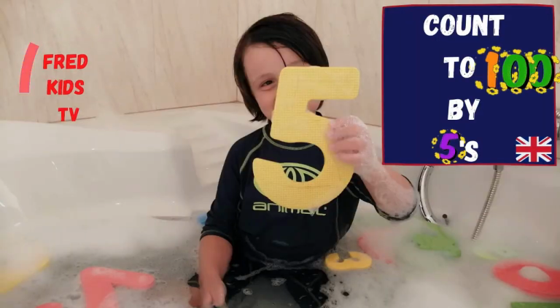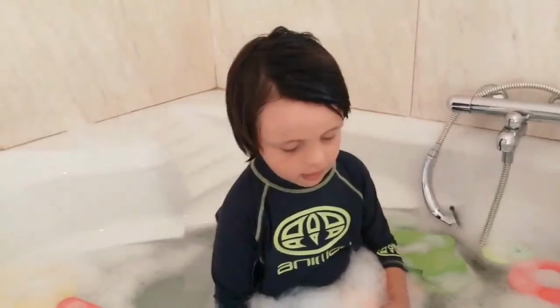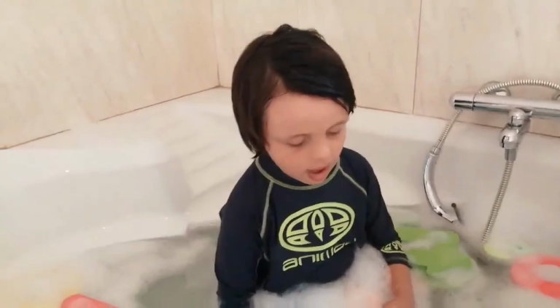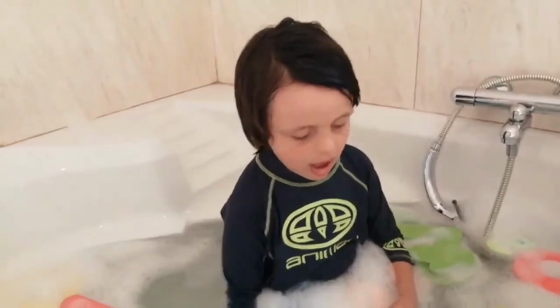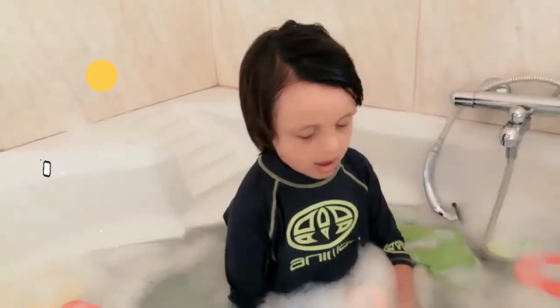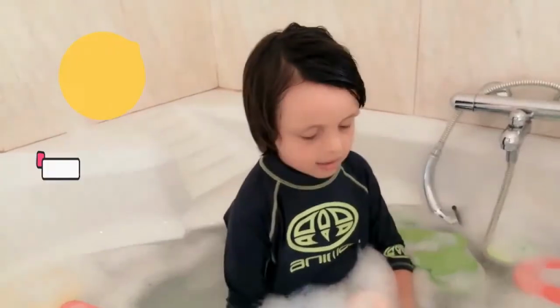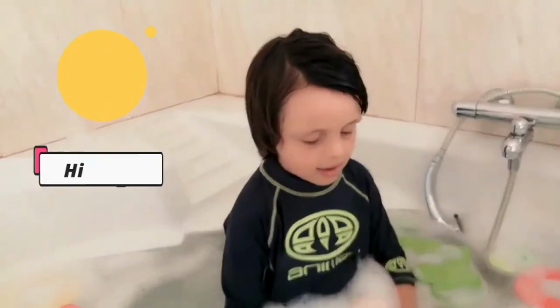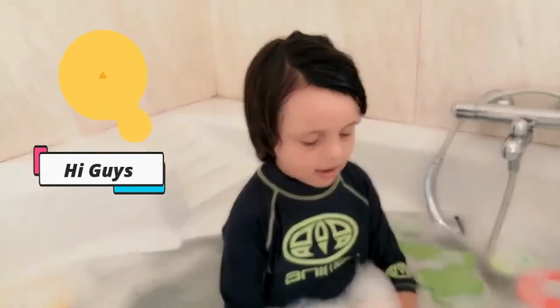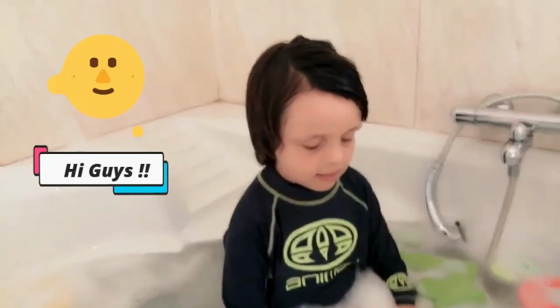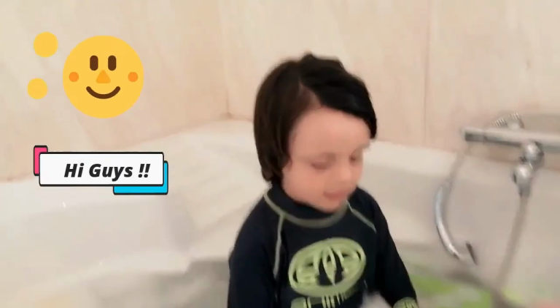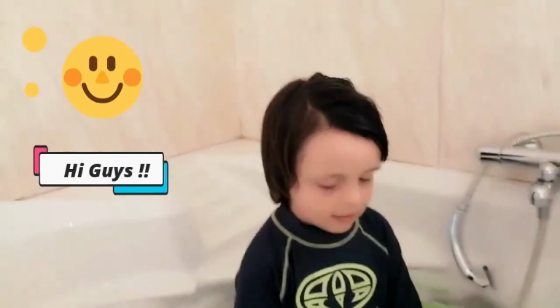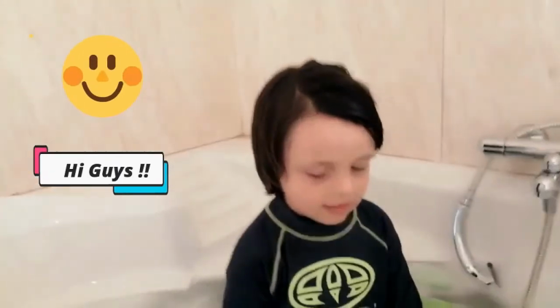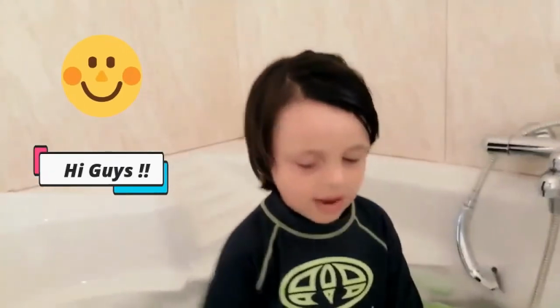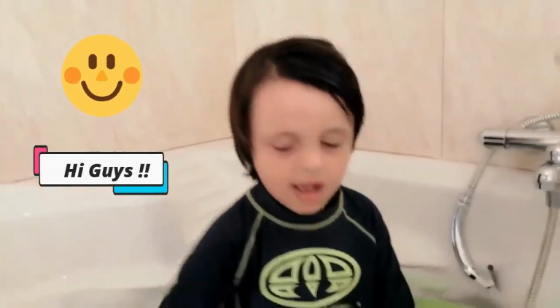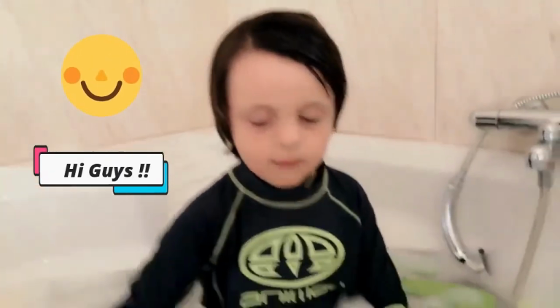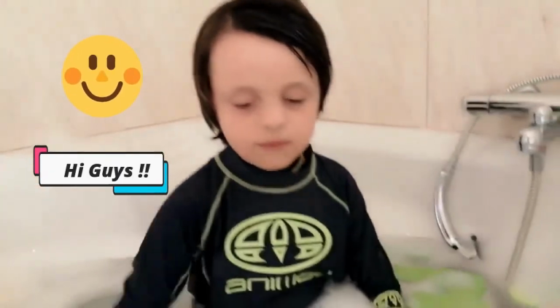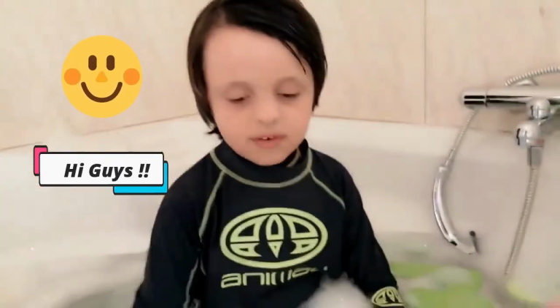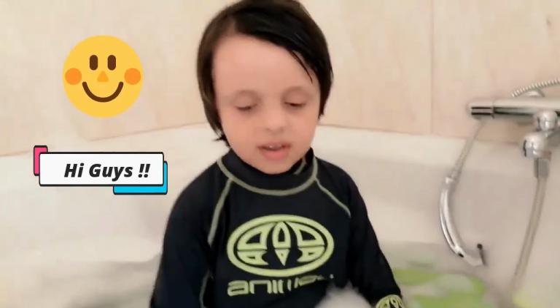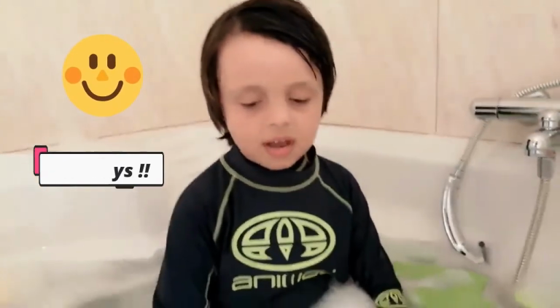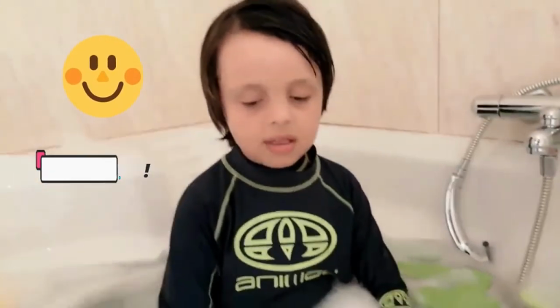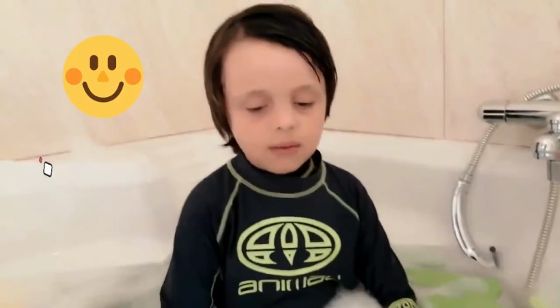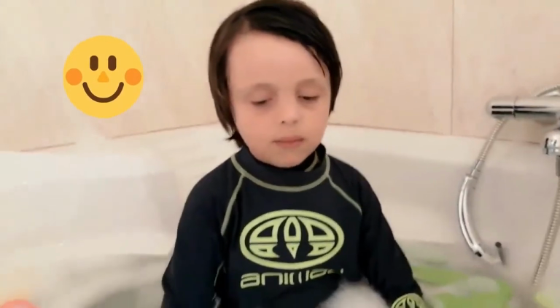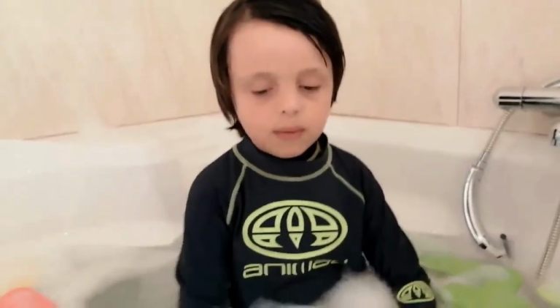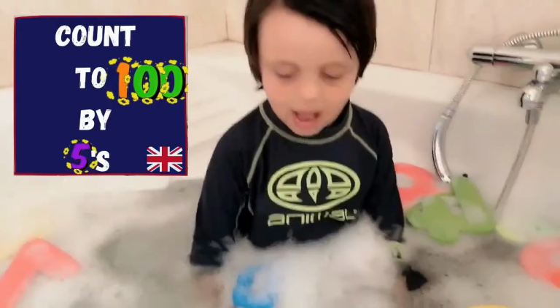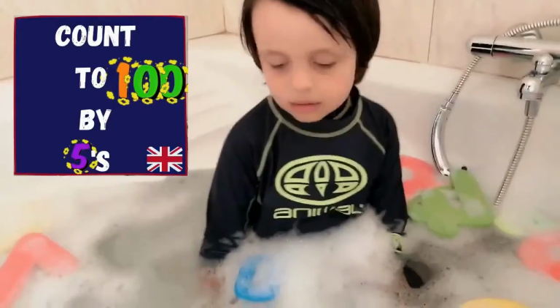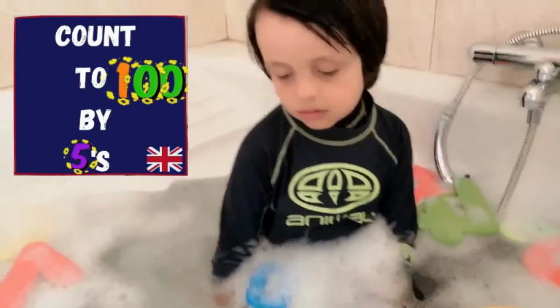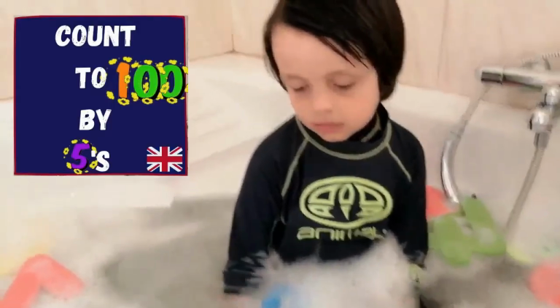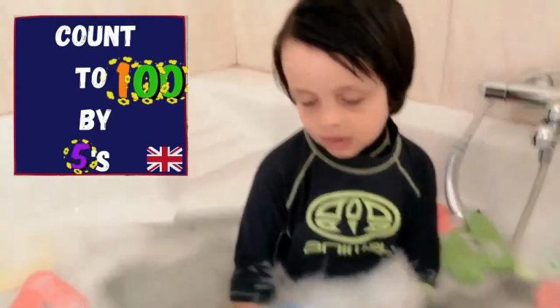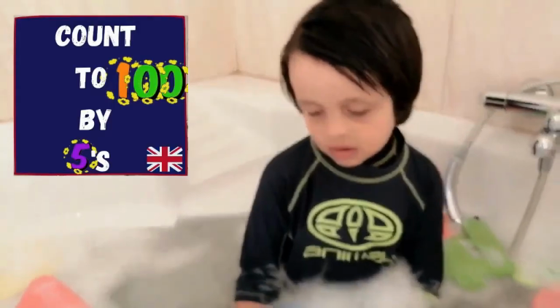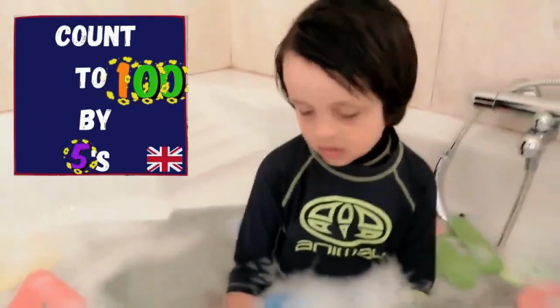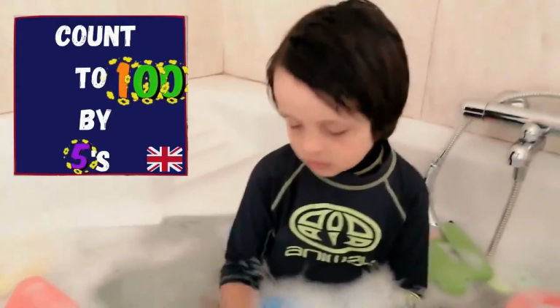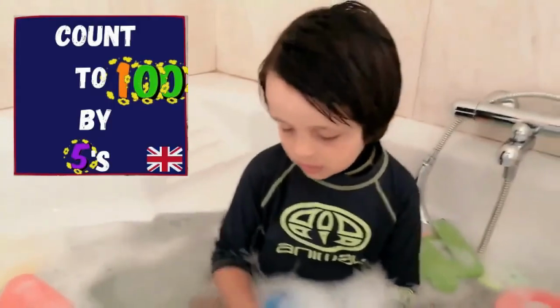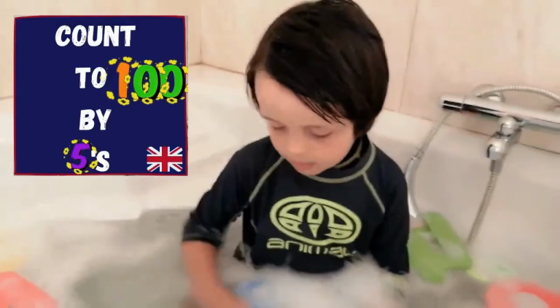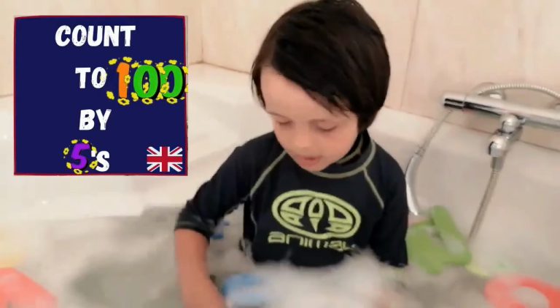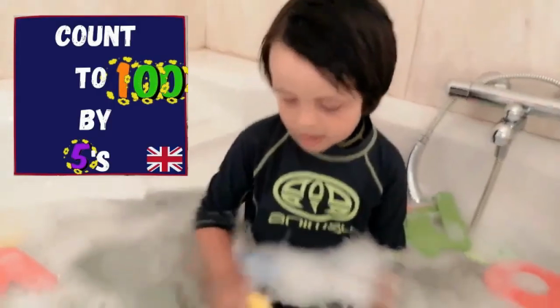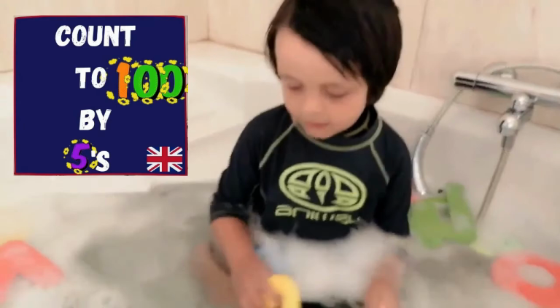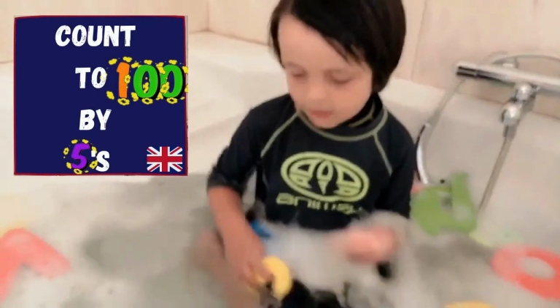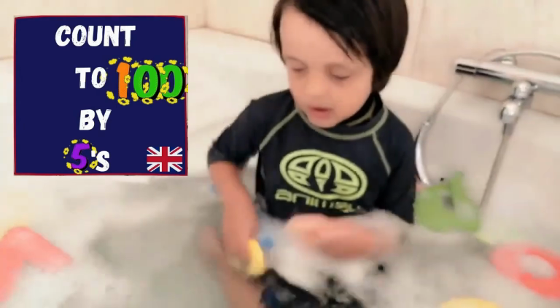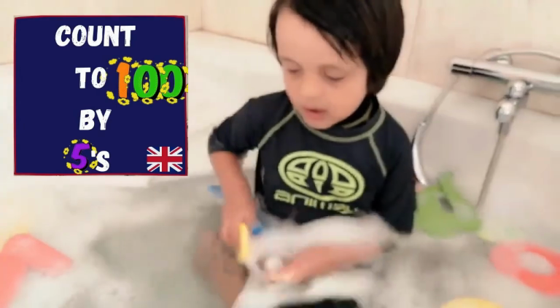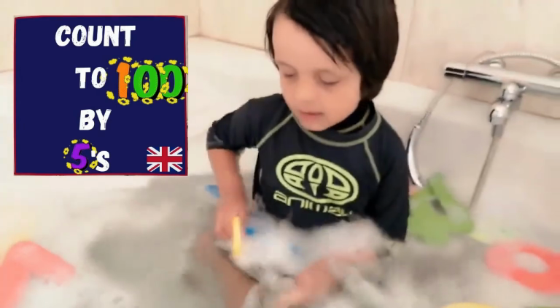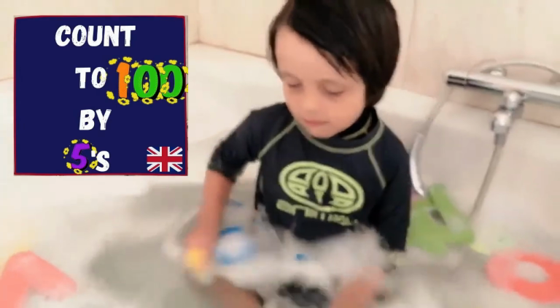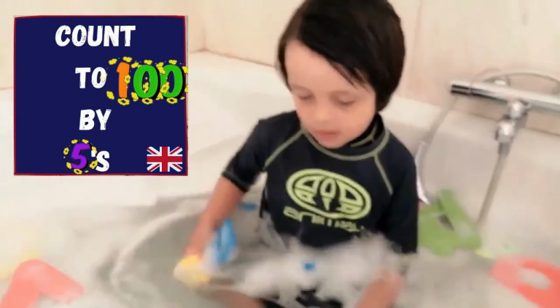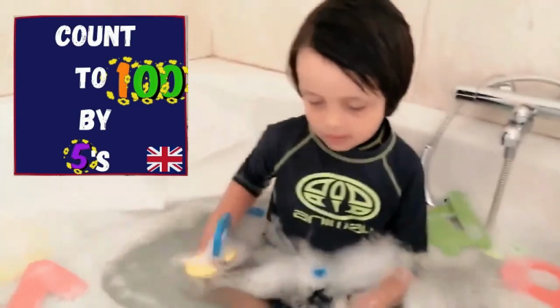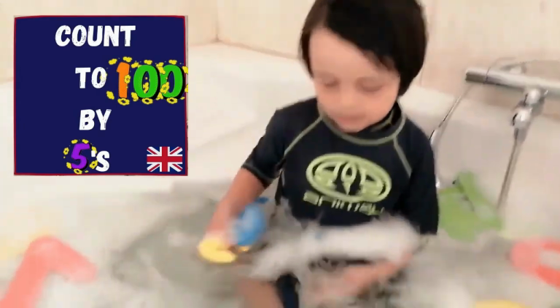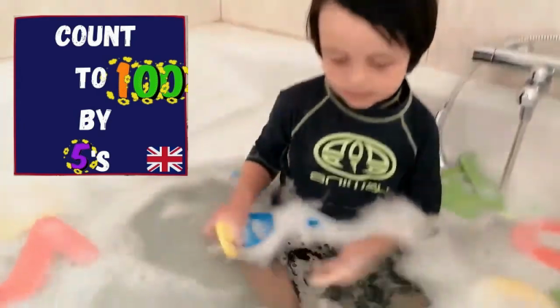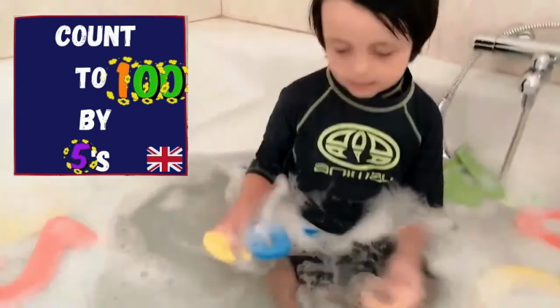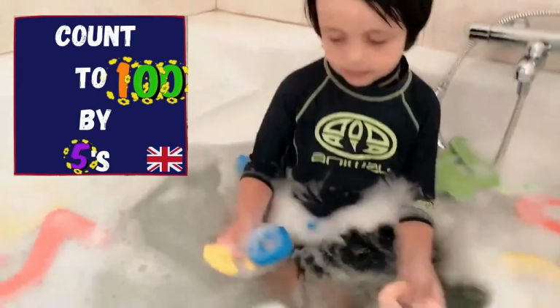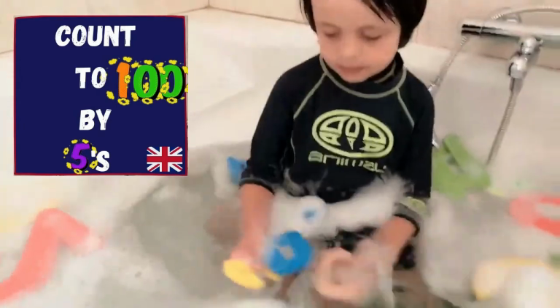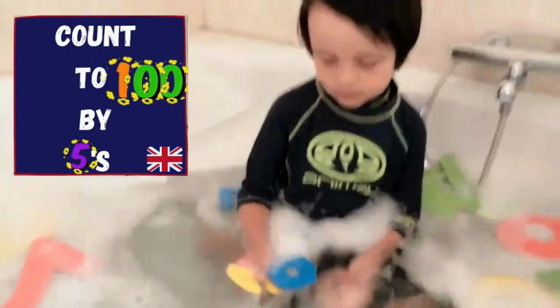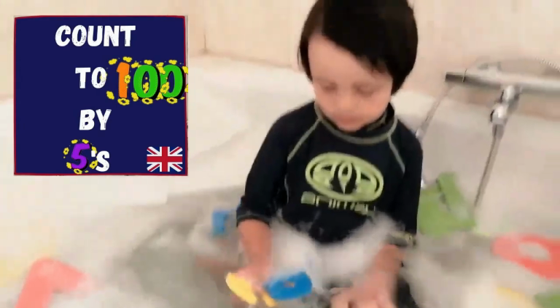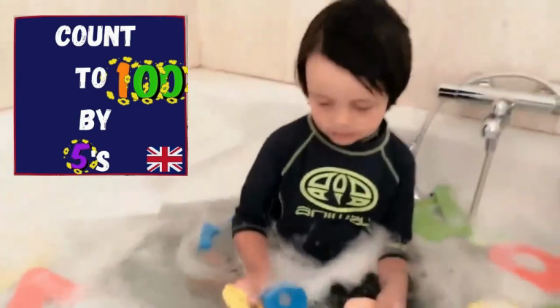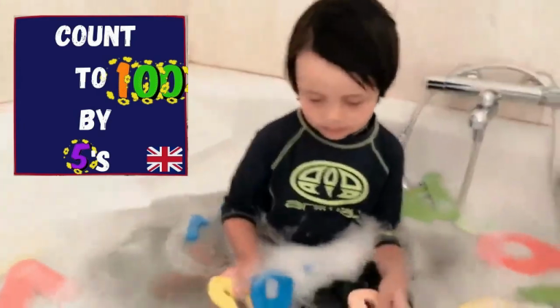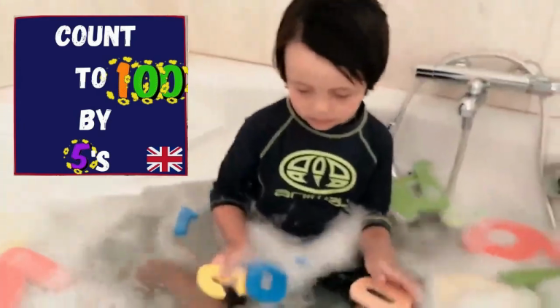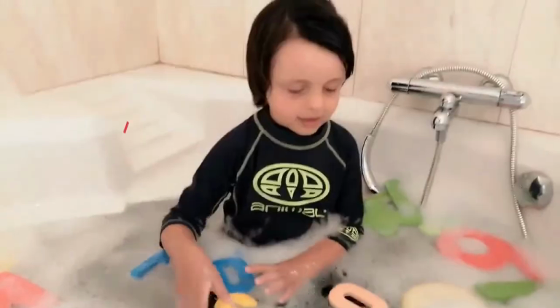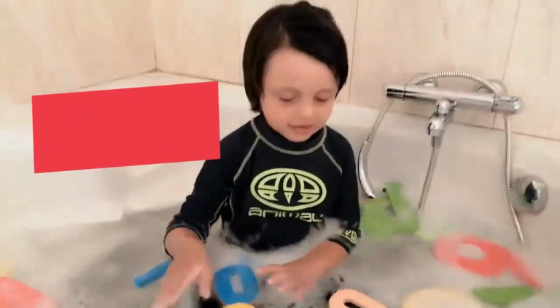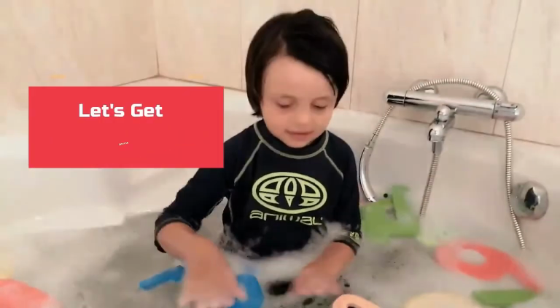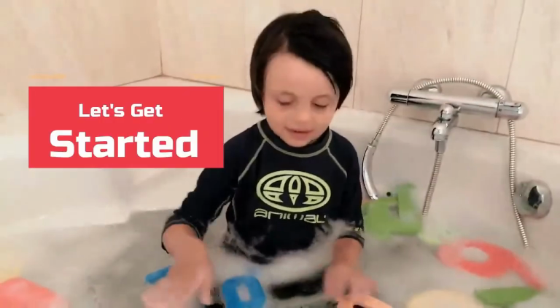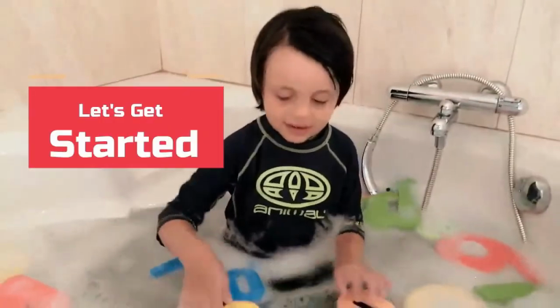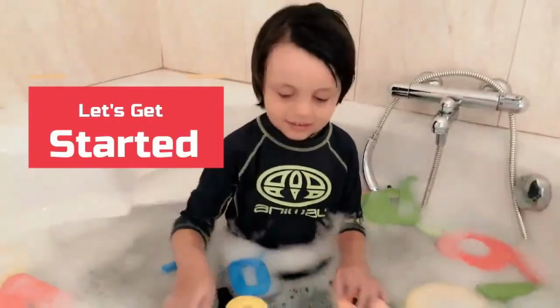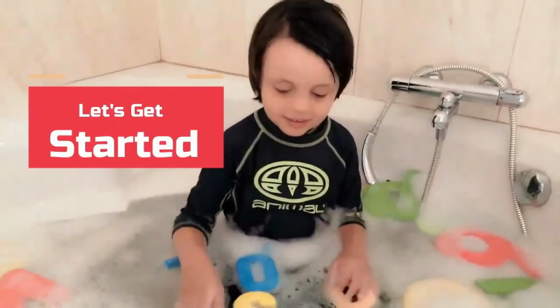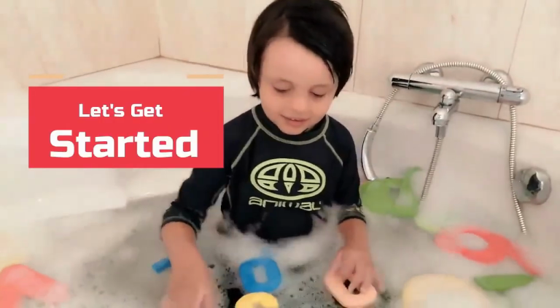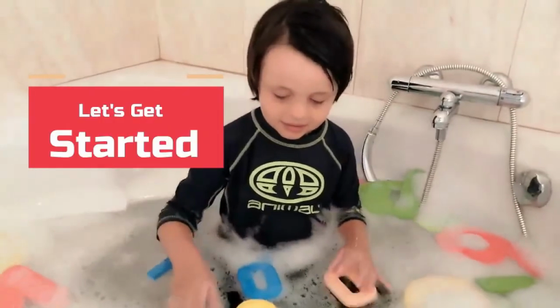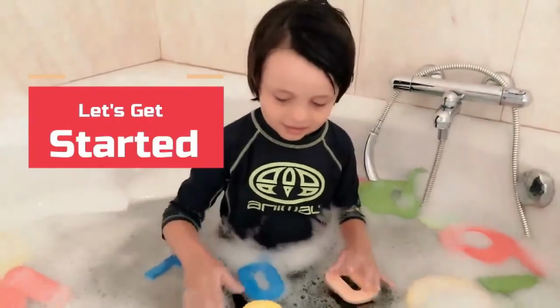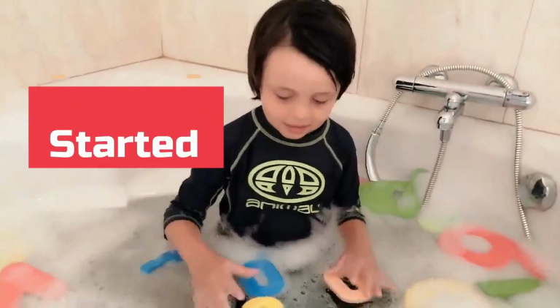Hi guys, today we're going to count to 100 by 5. Let's start it.